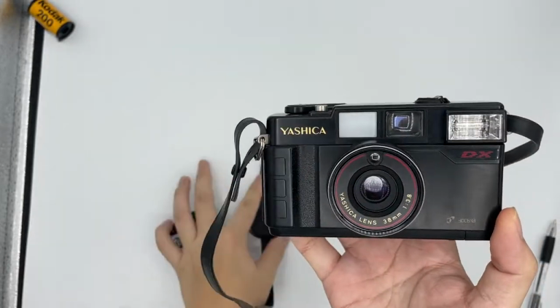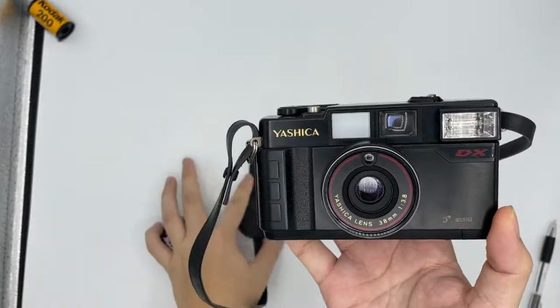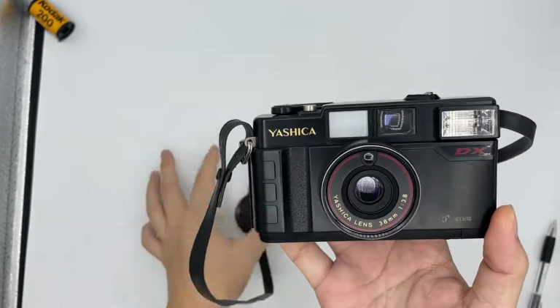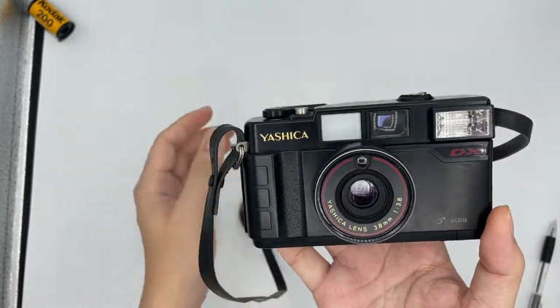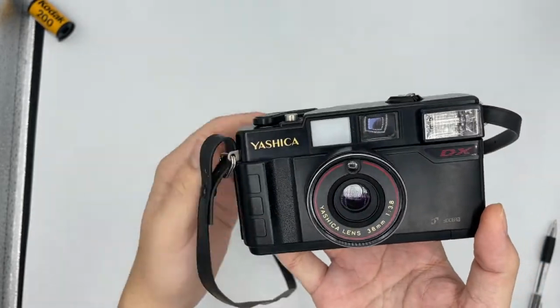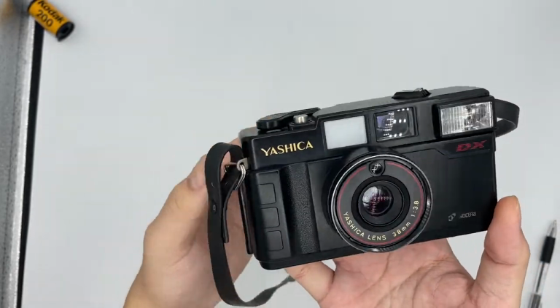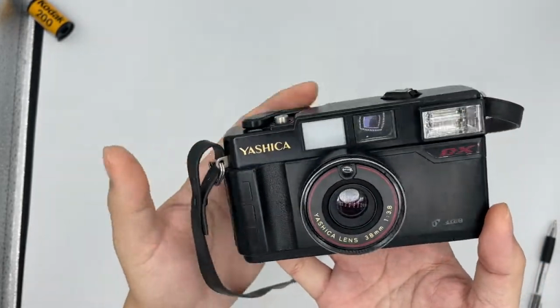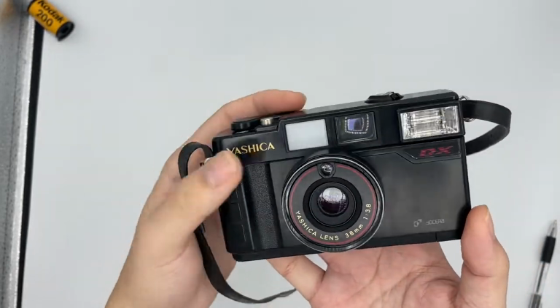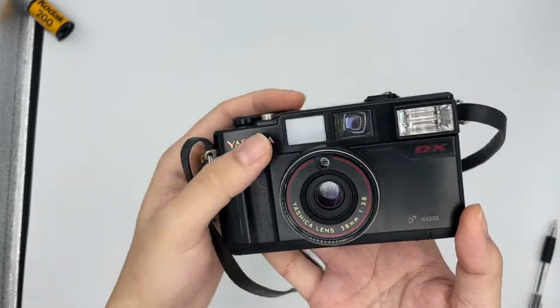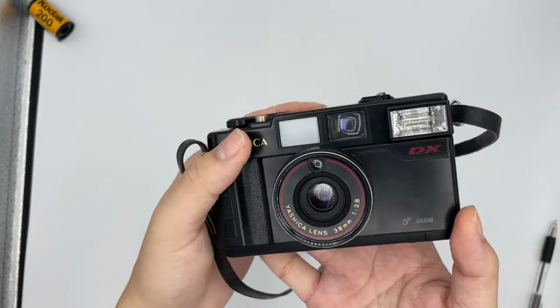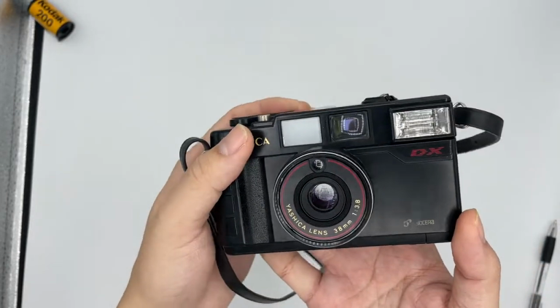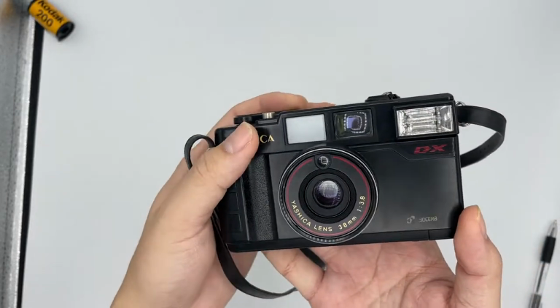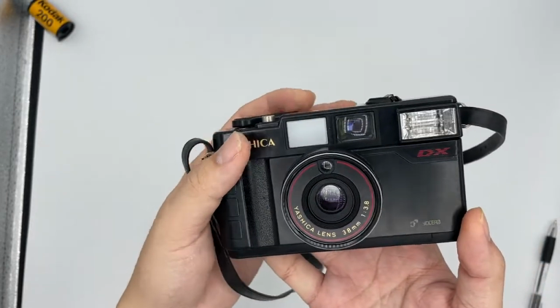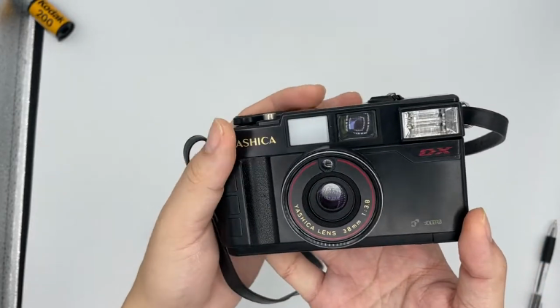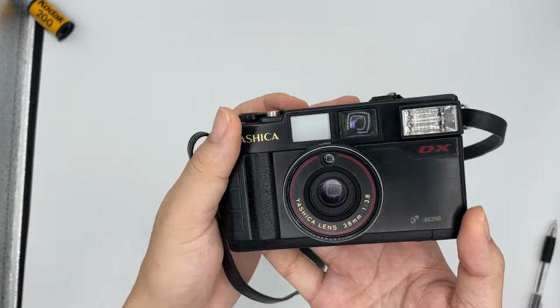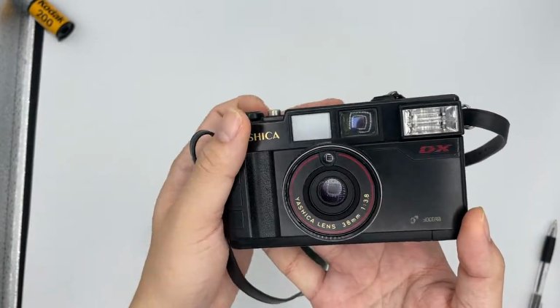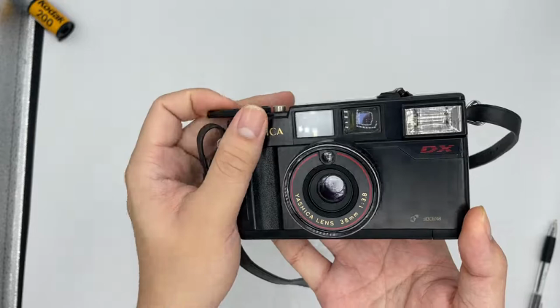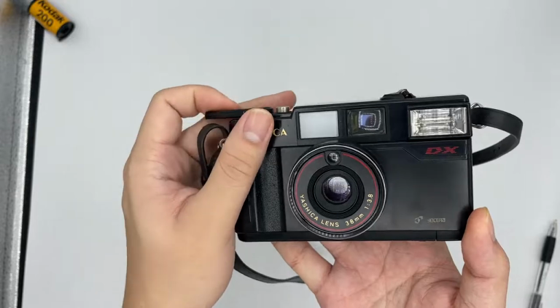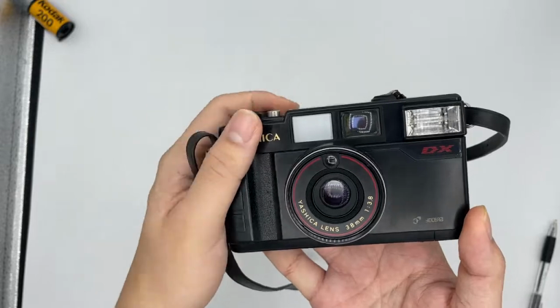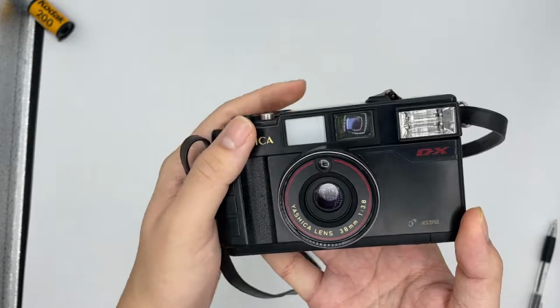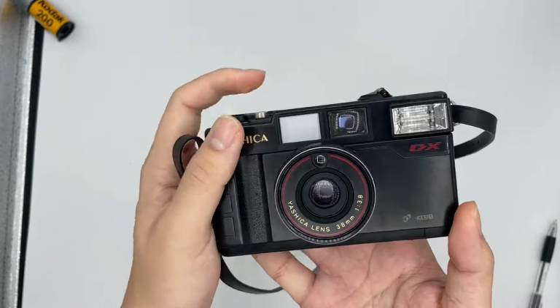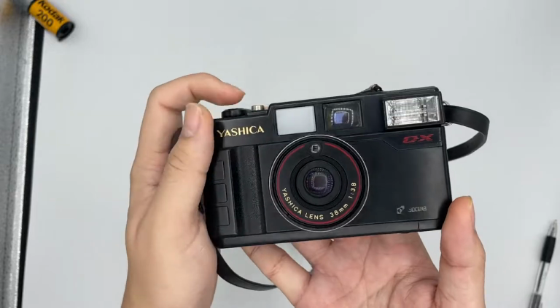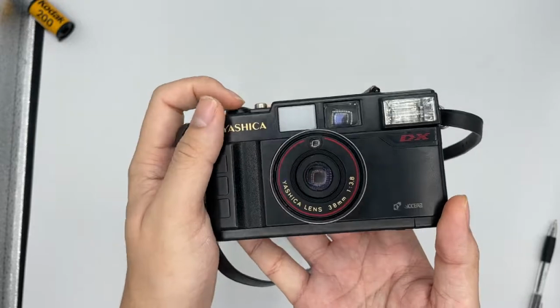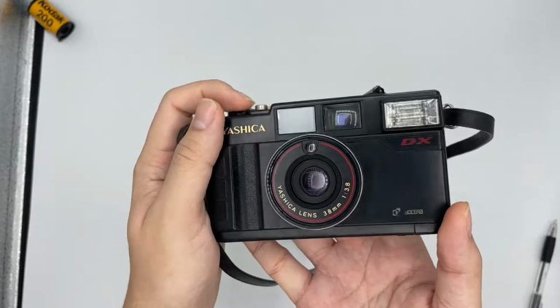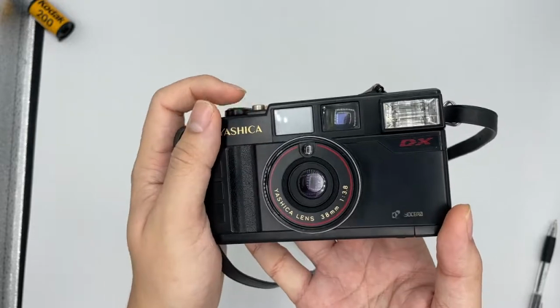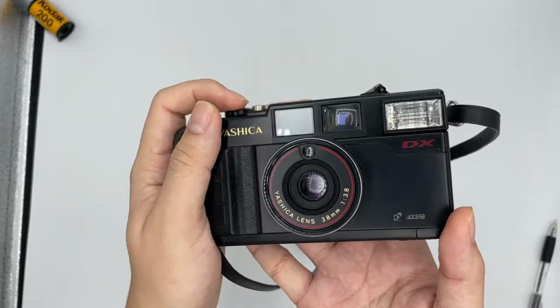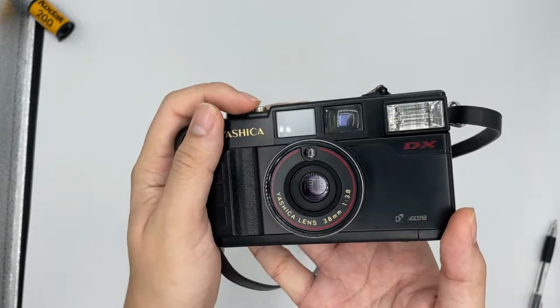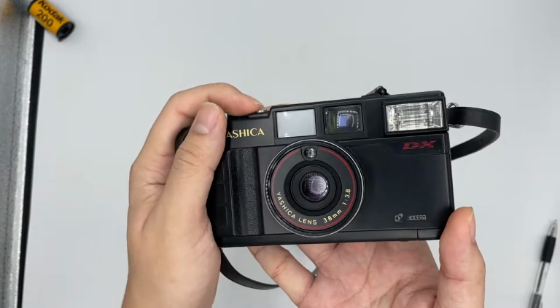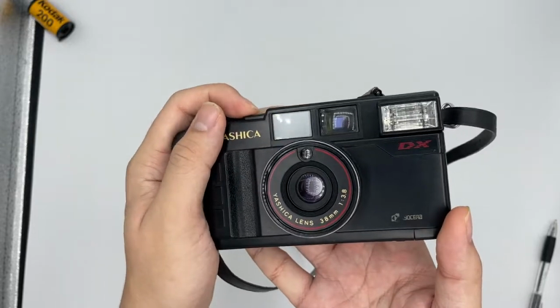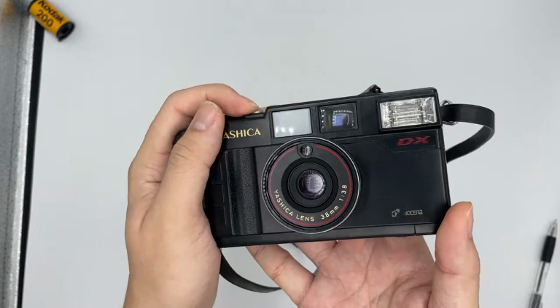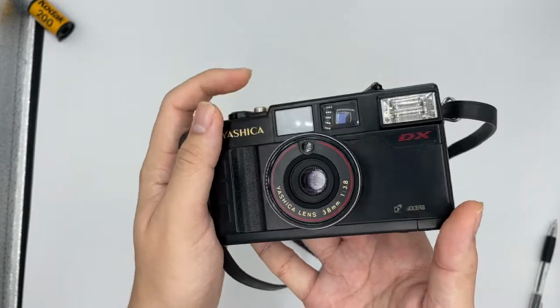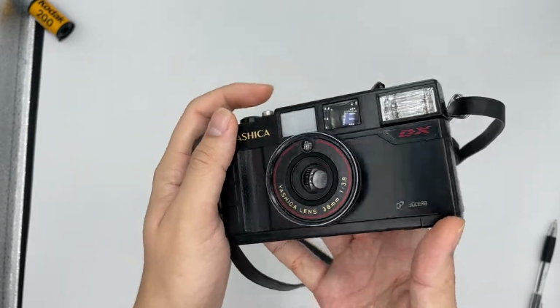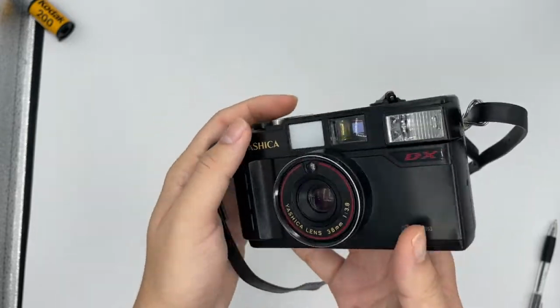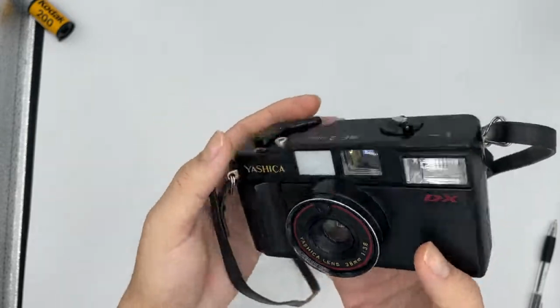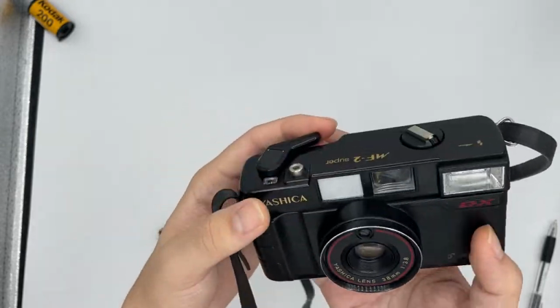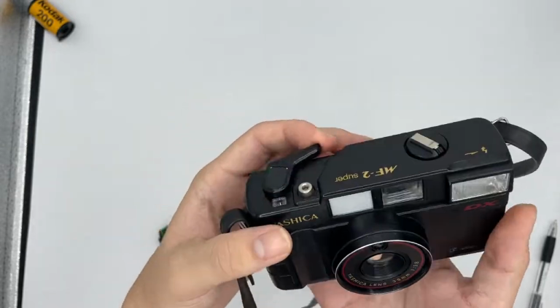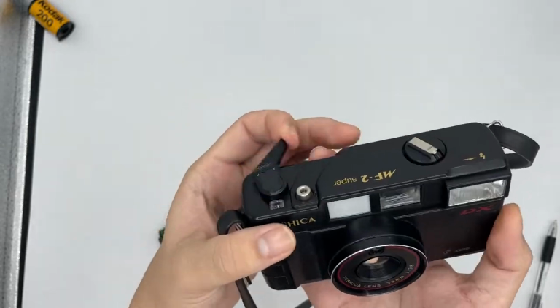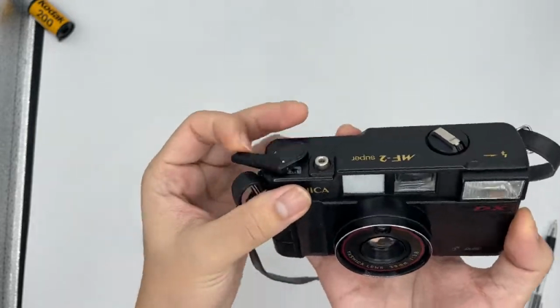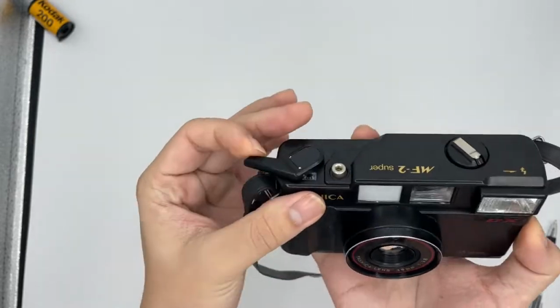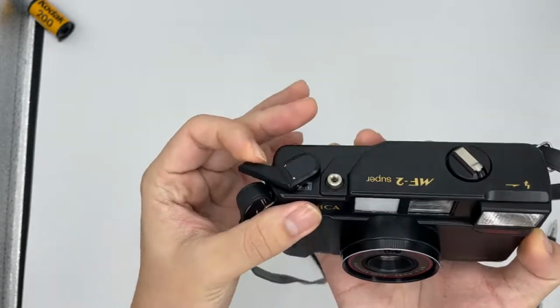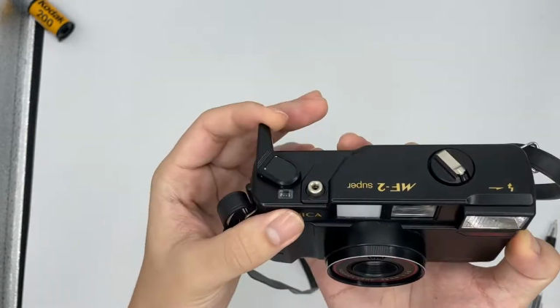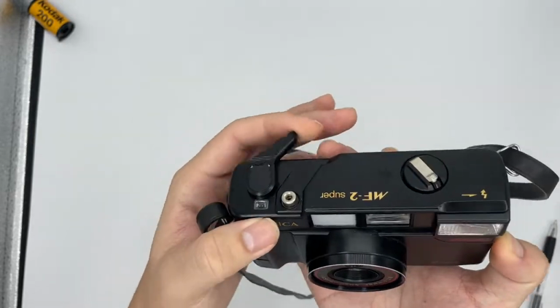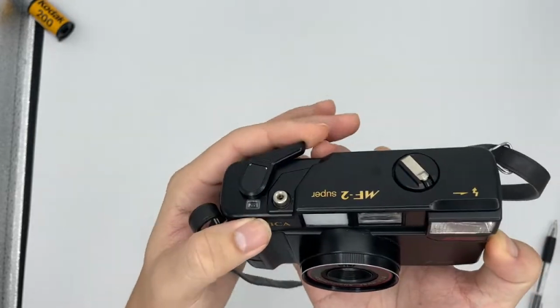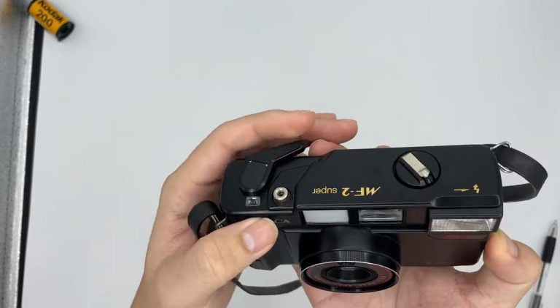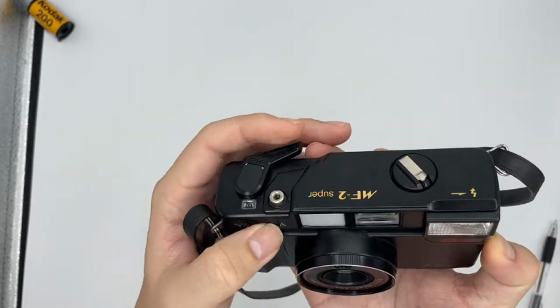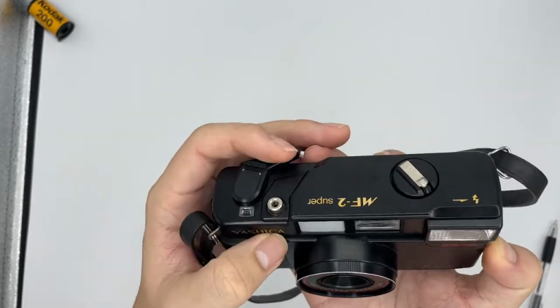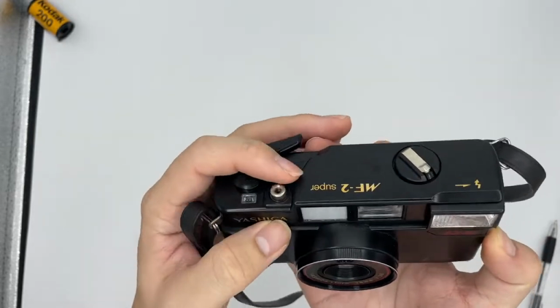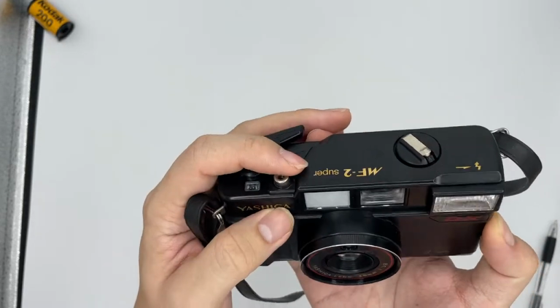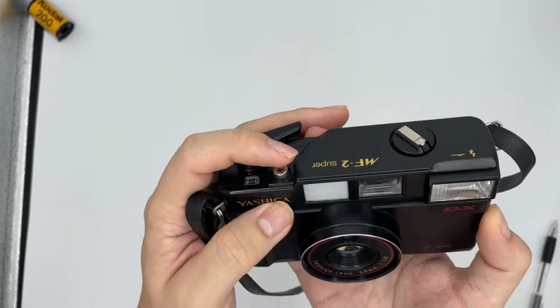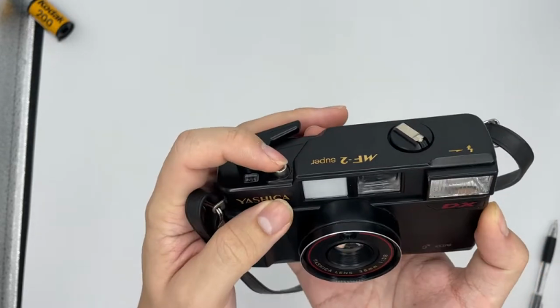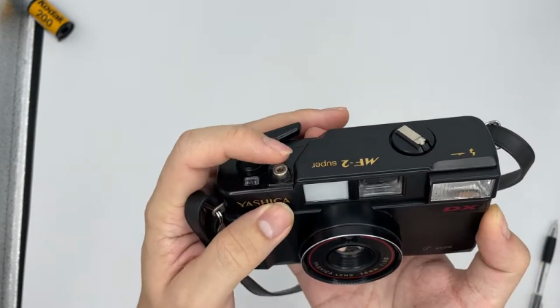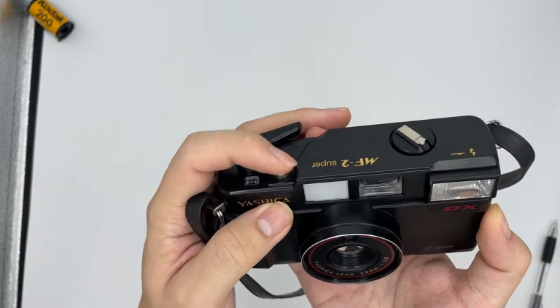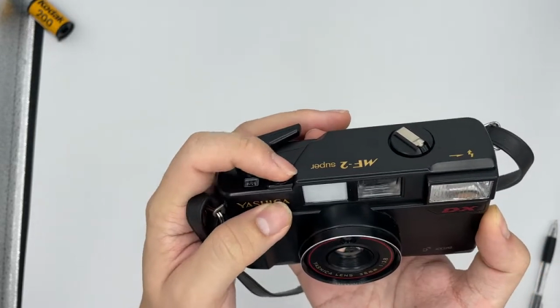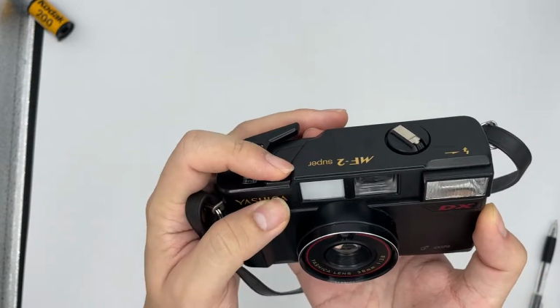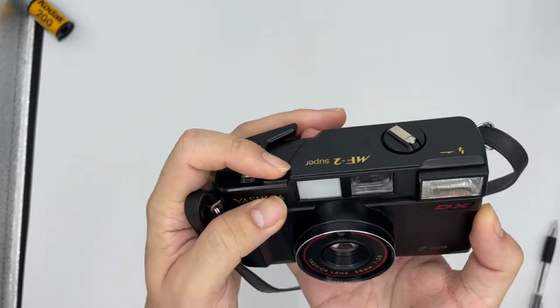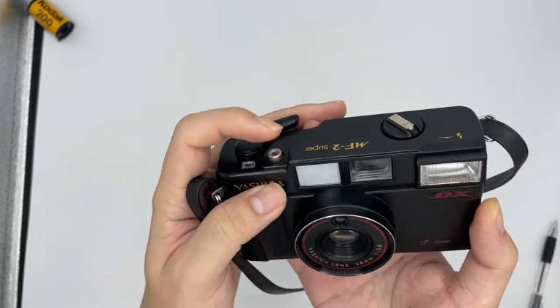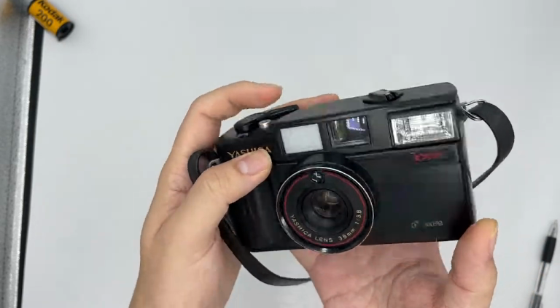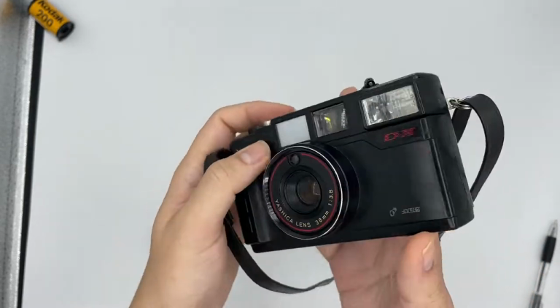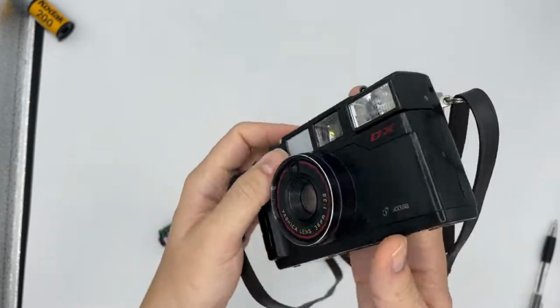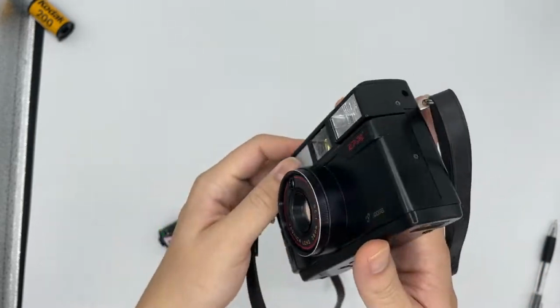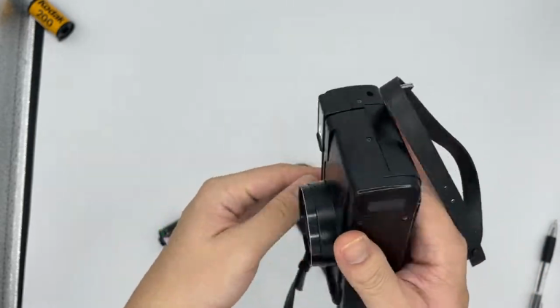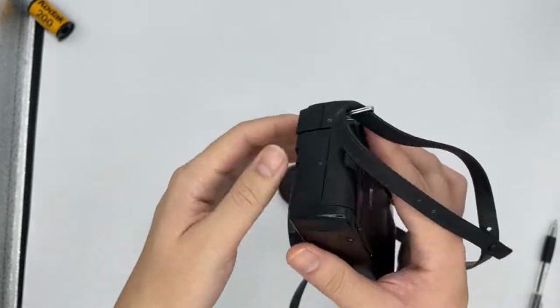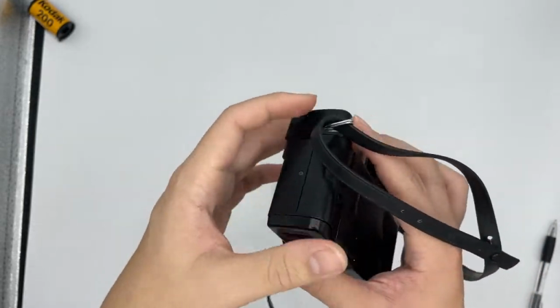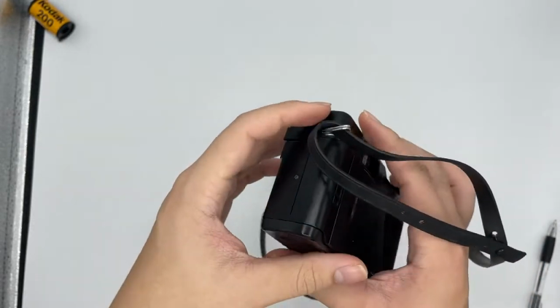So to use this camera is actually very easy. This is where you rewind the film and this is where you press the shutter.